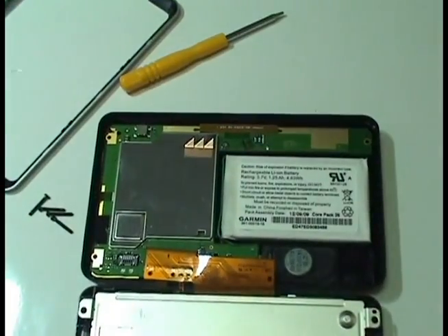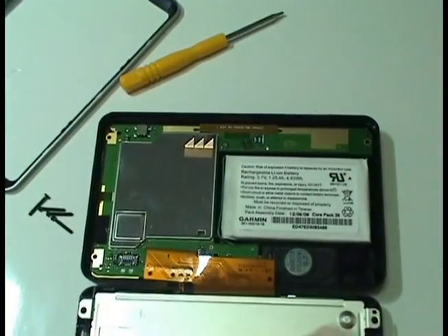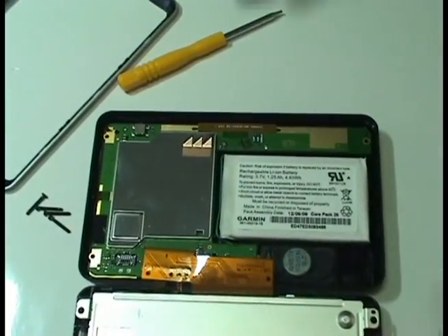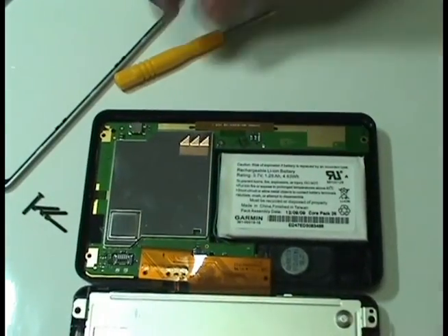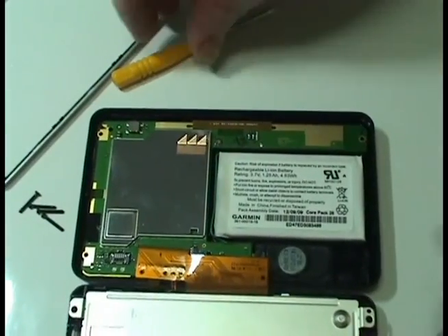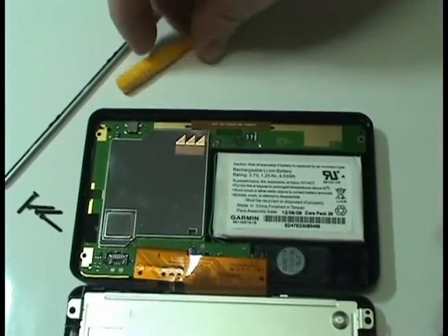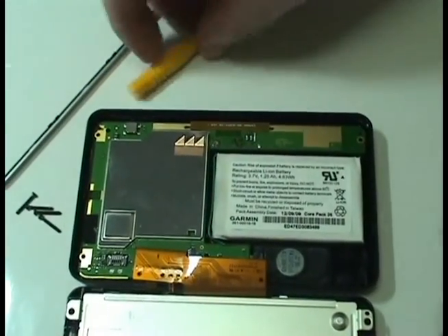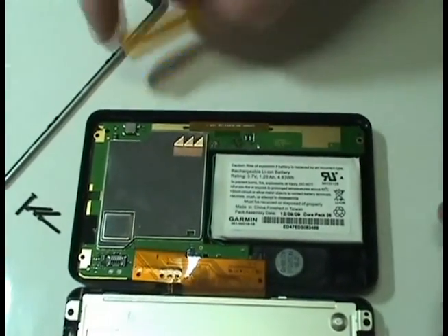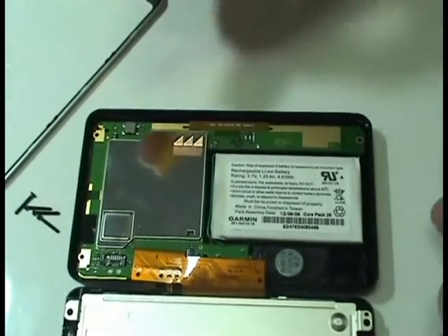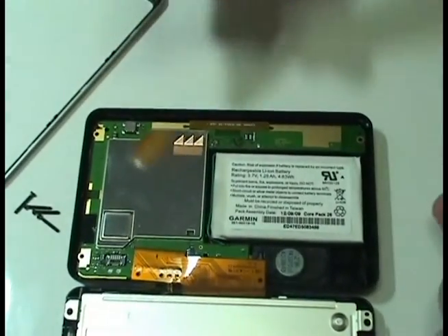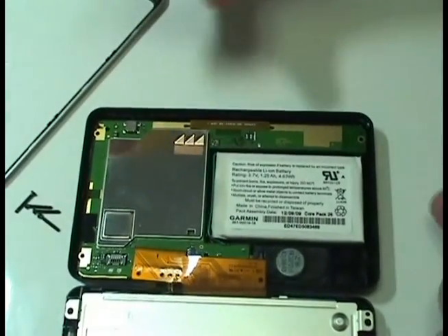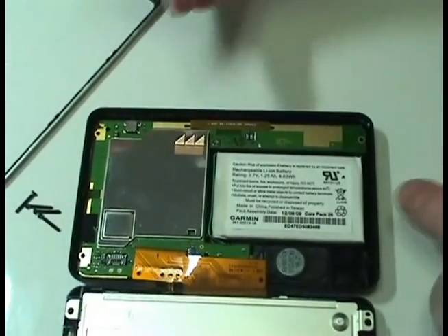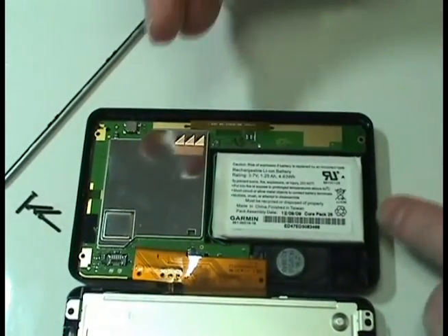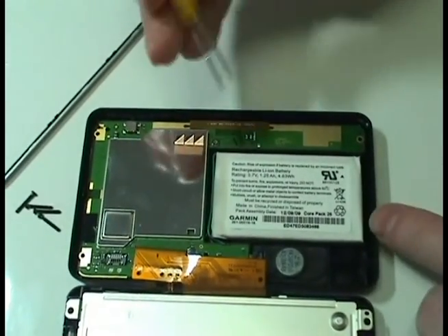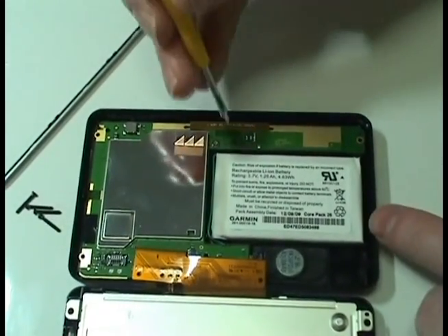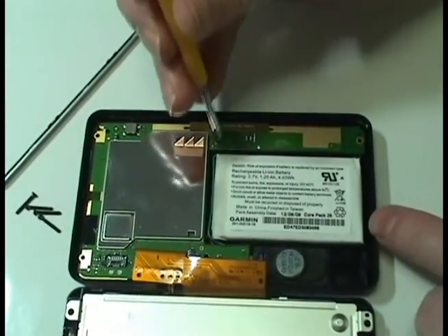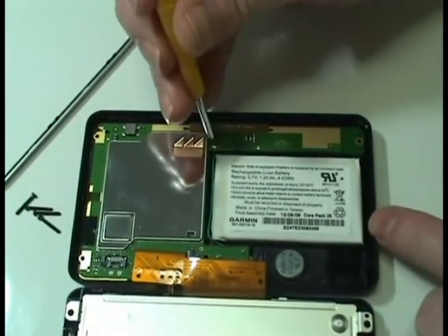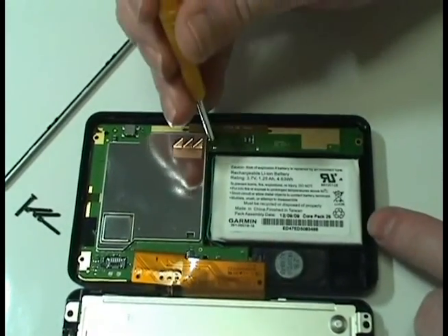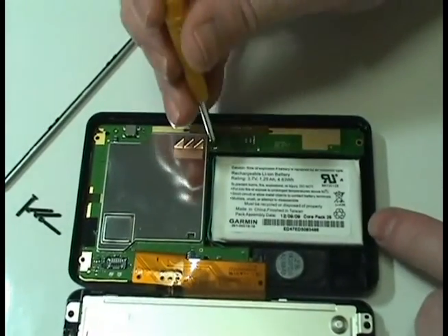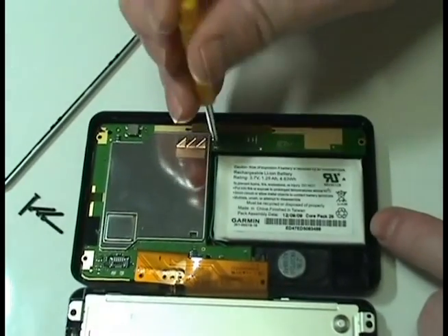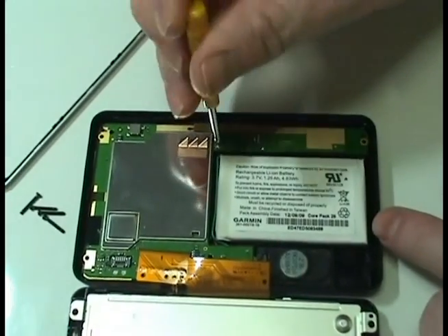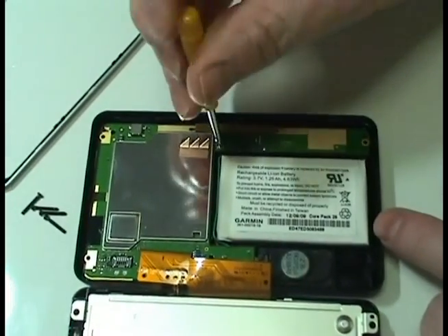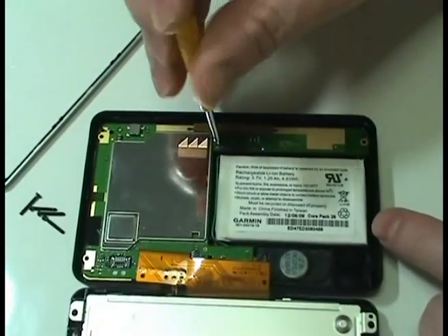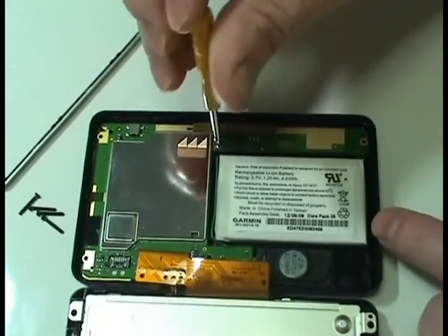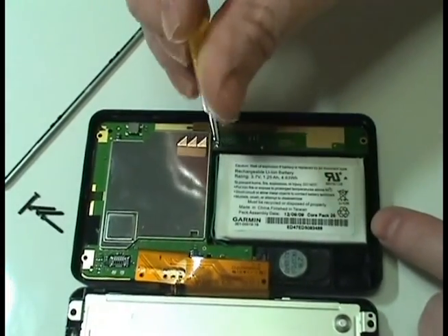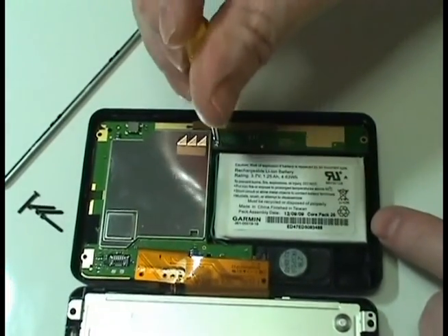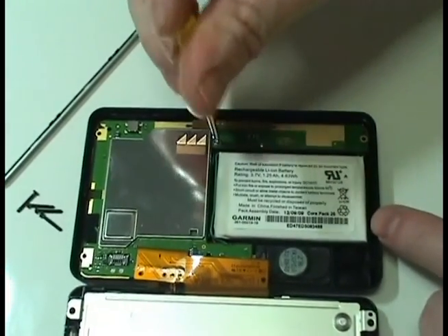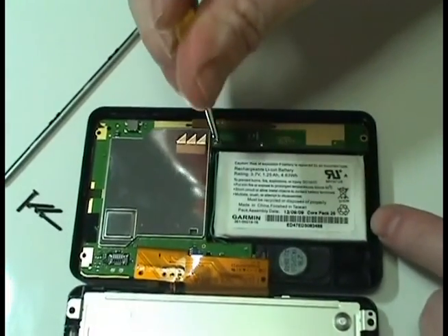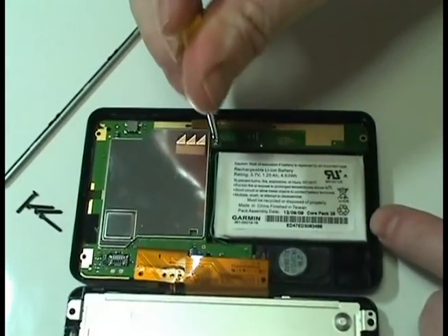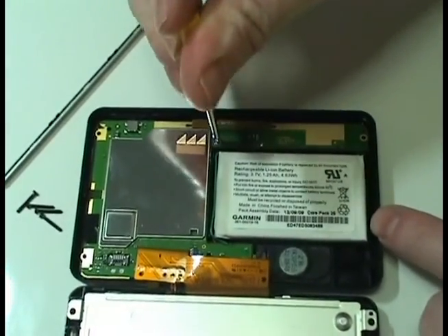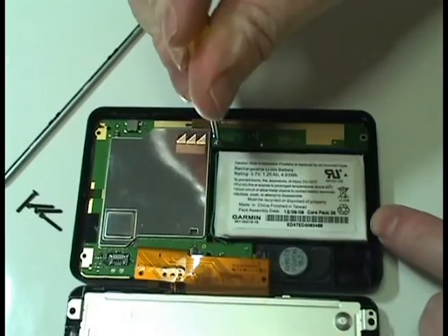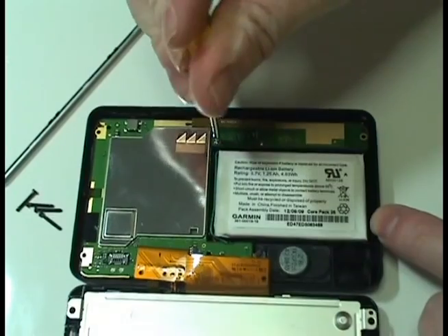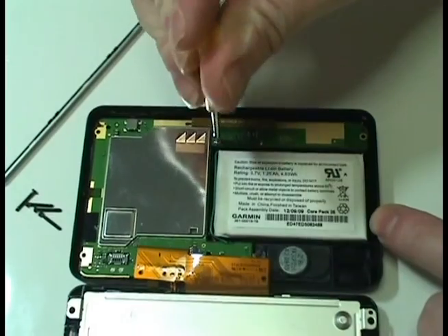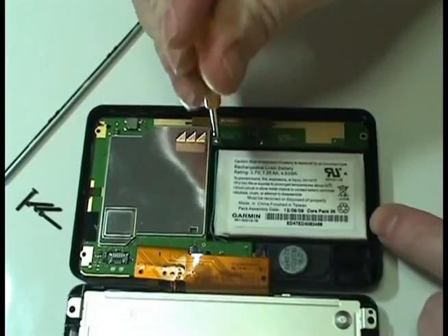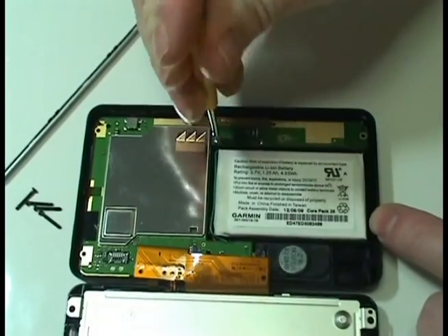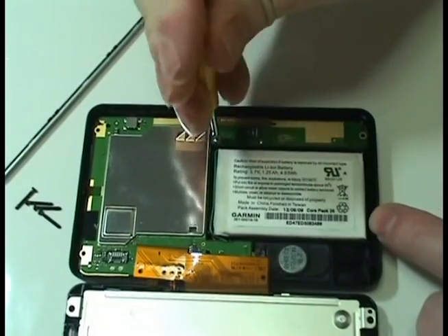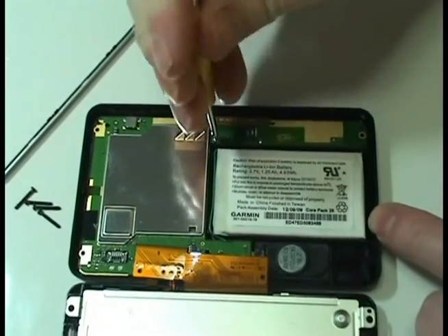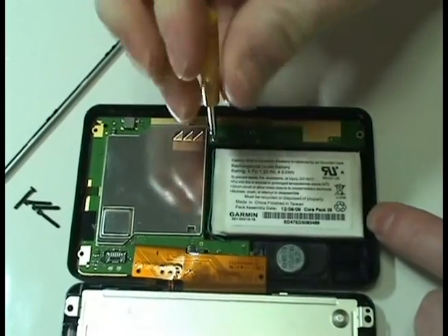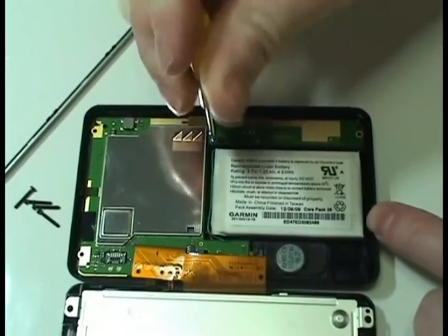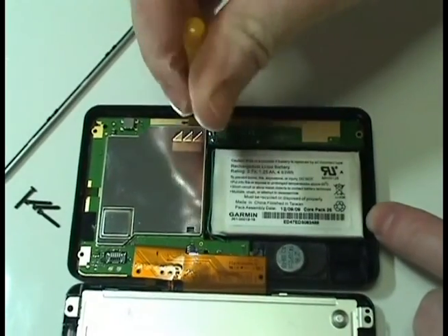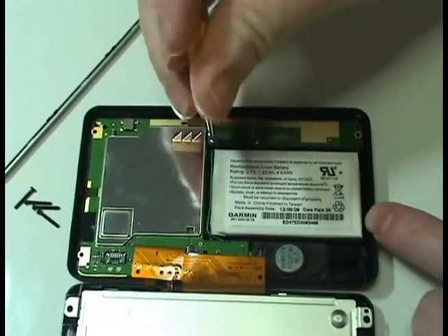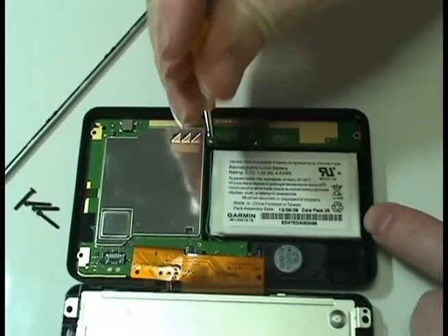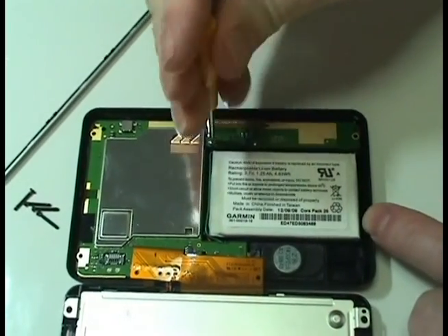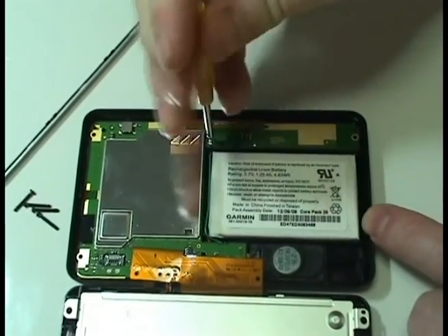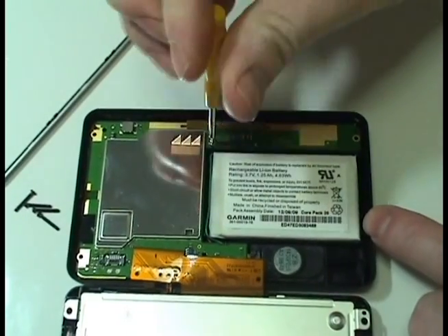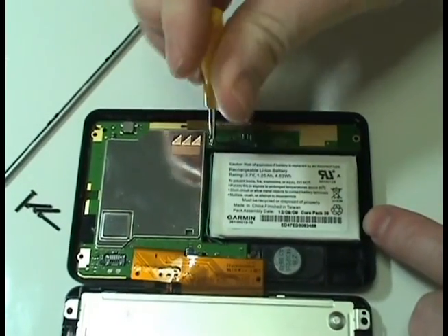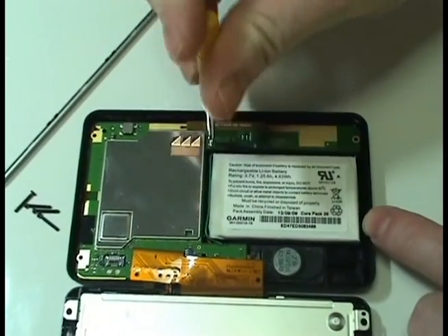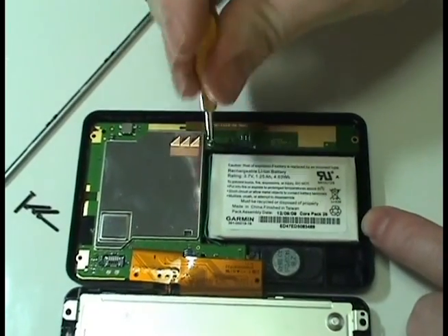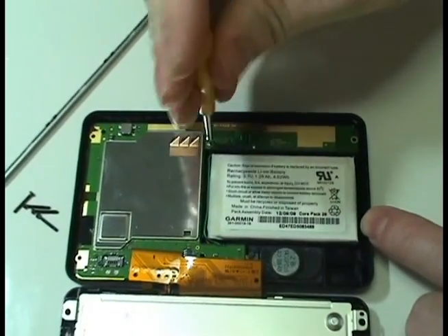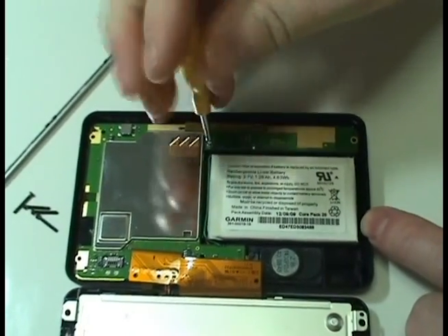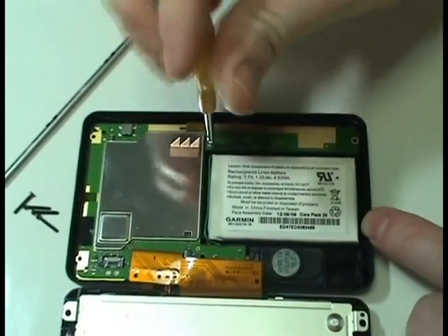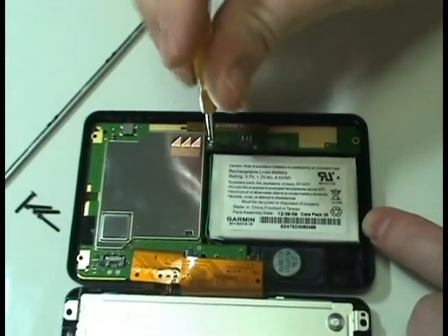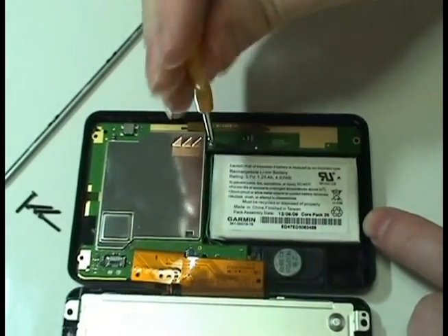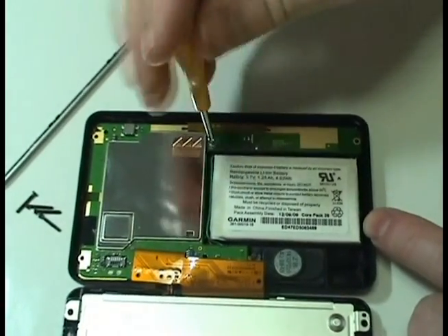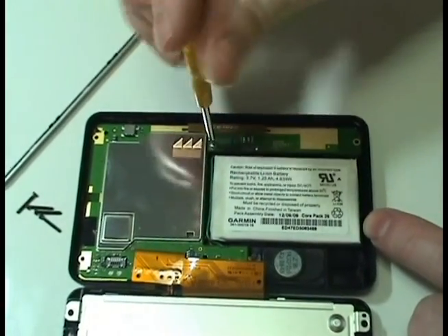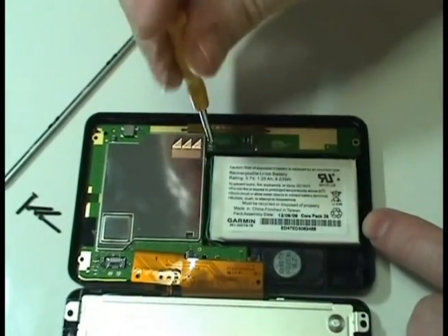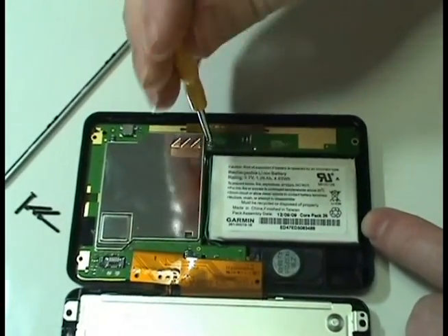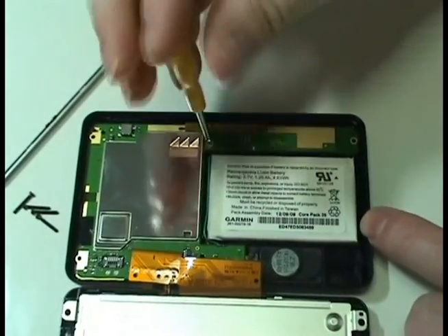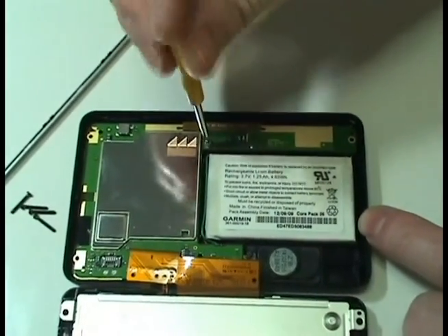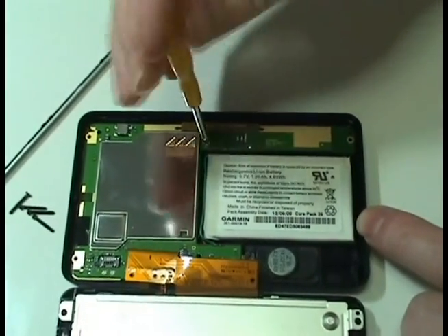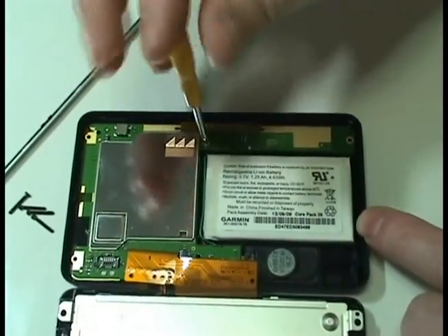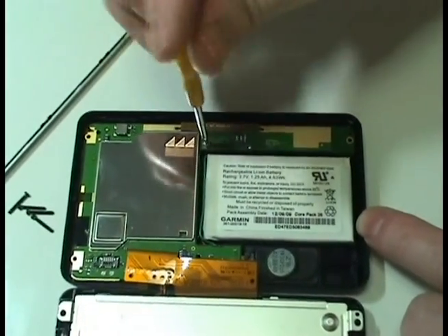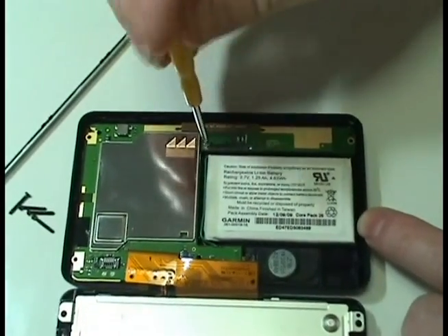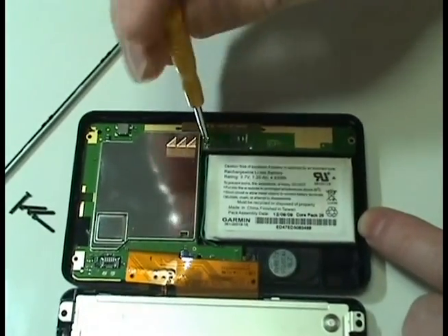Remove the two screws securing the circuit board. Use the special tool provided in your kit from NewPower99.com.